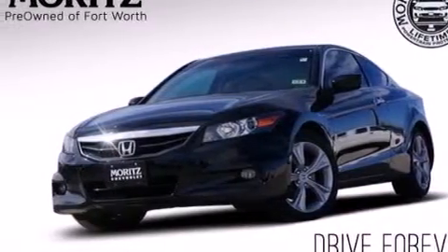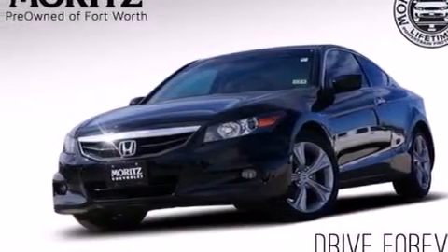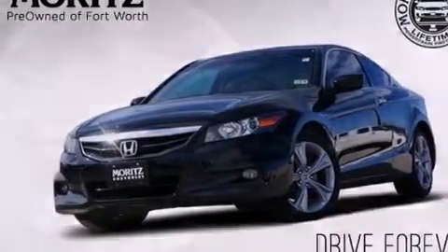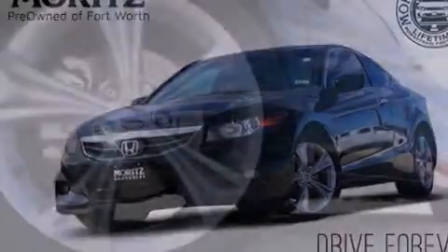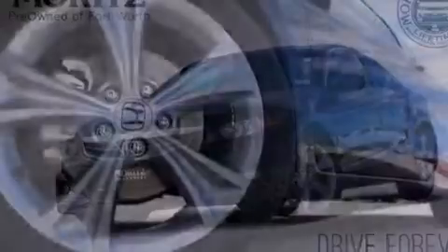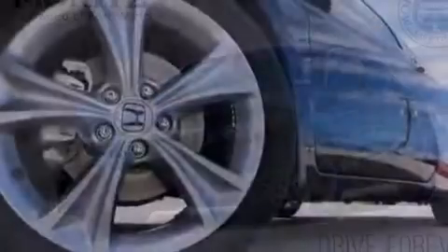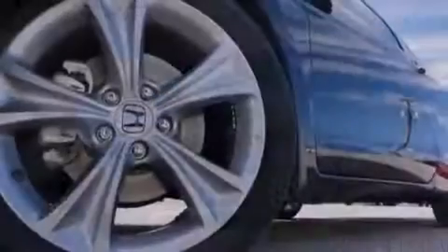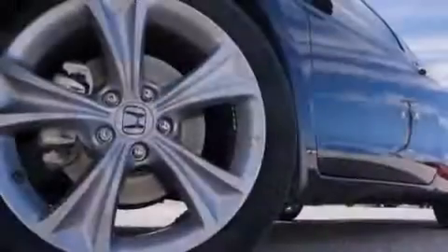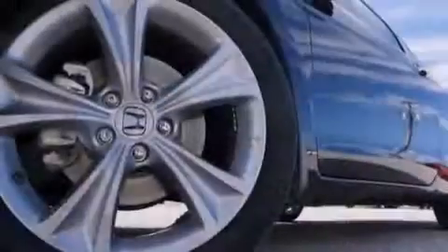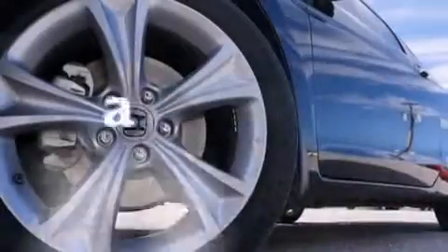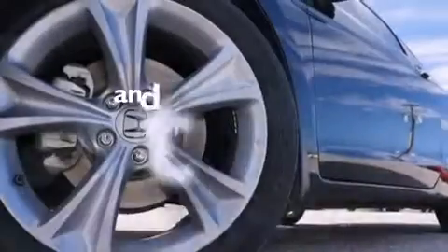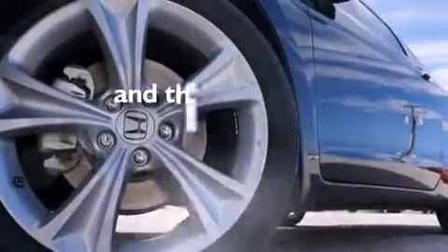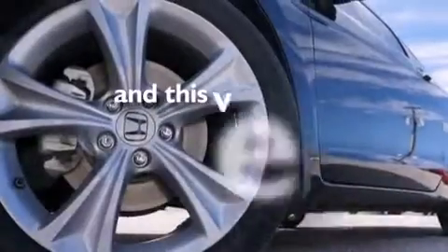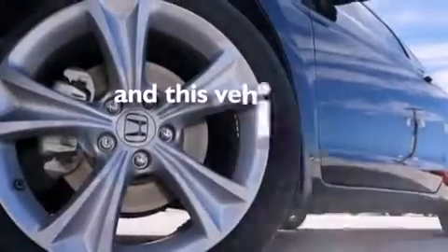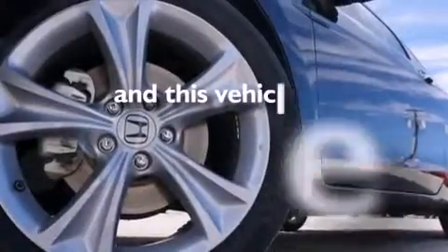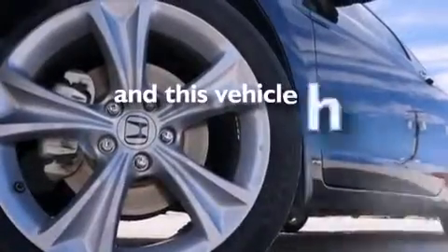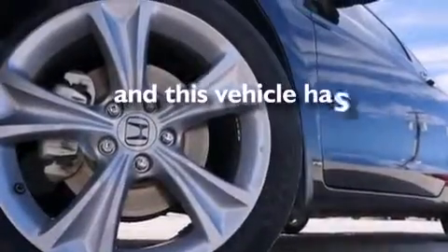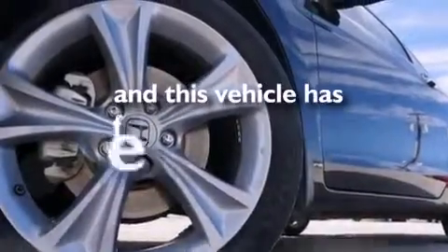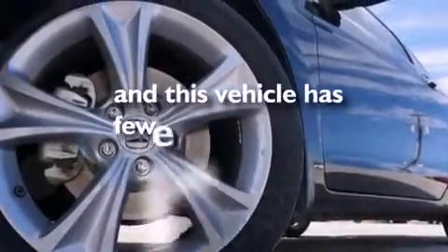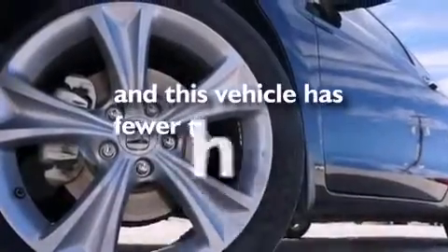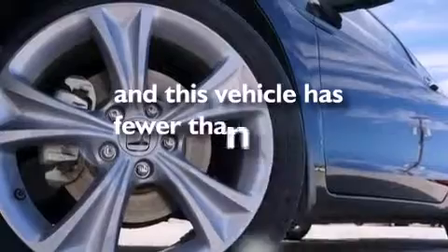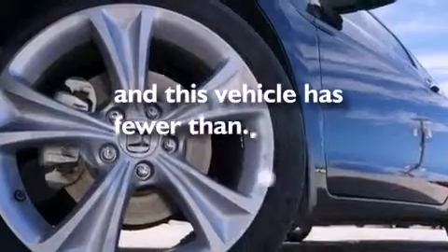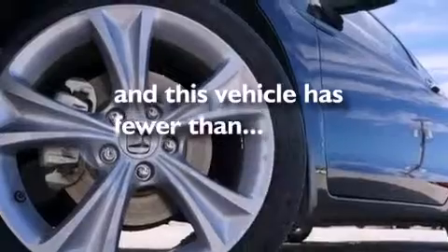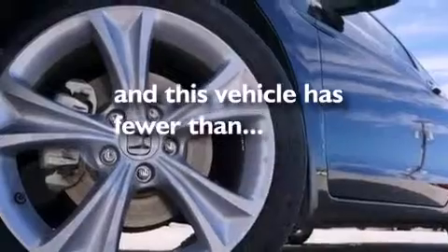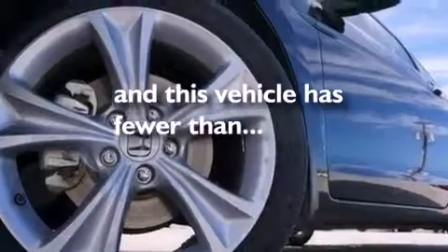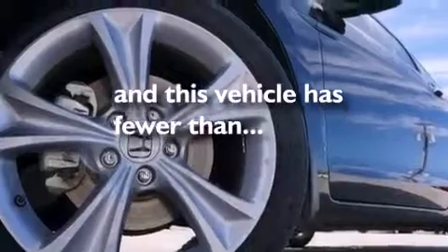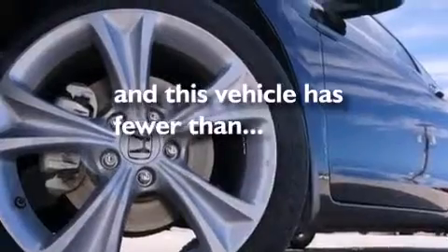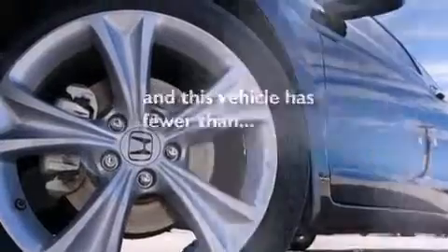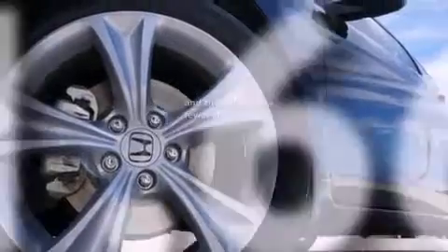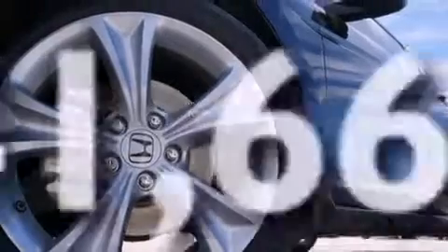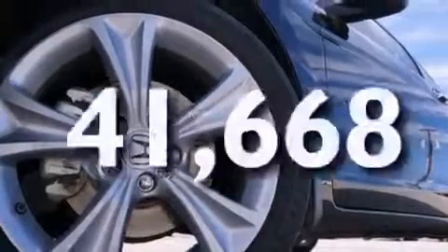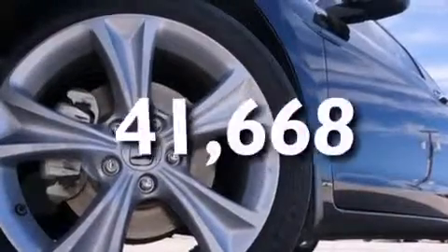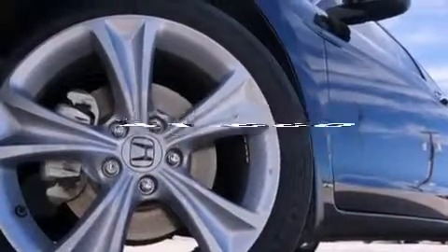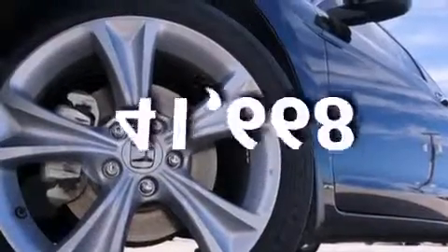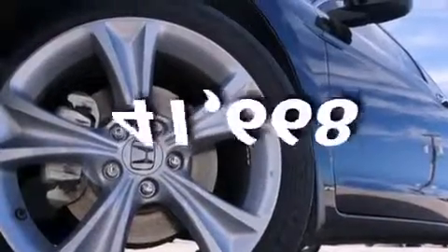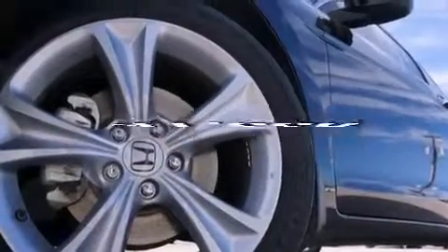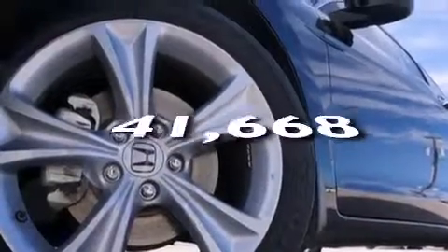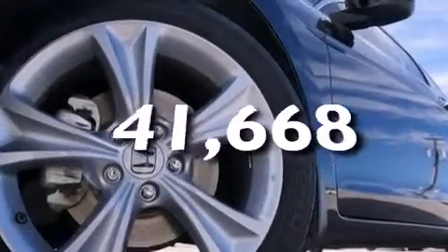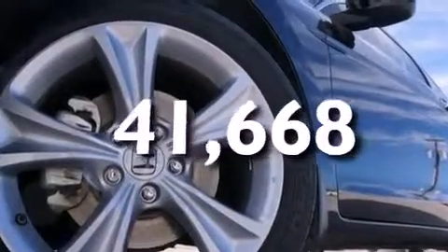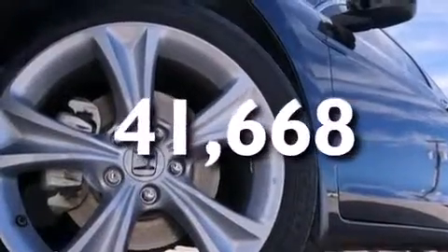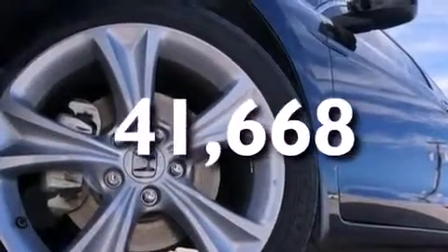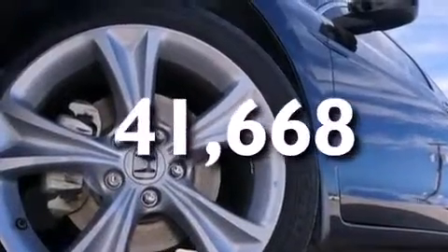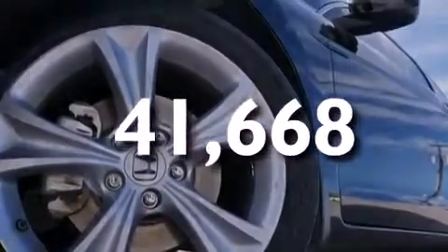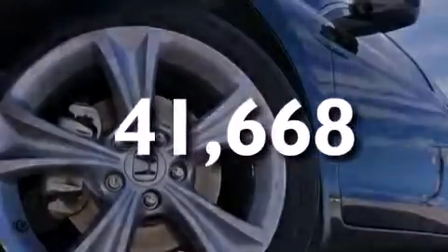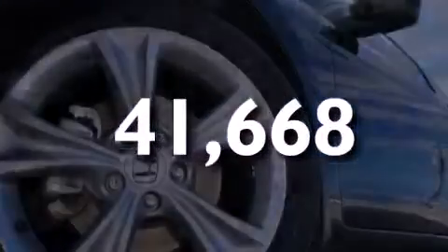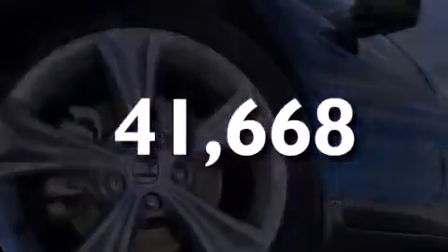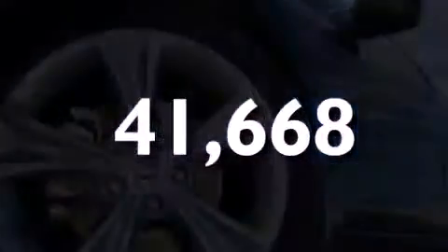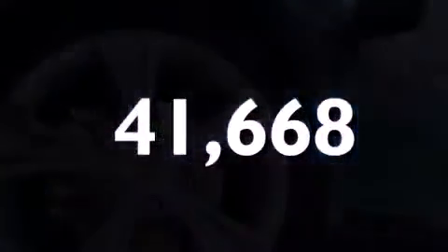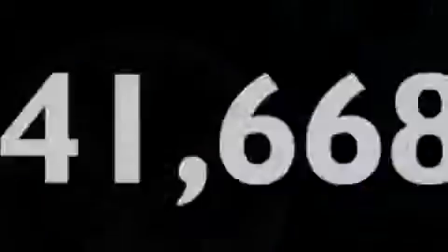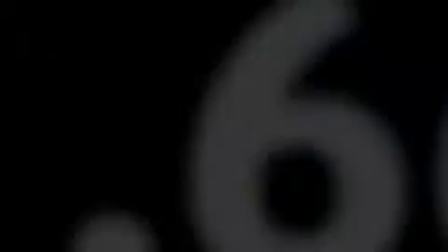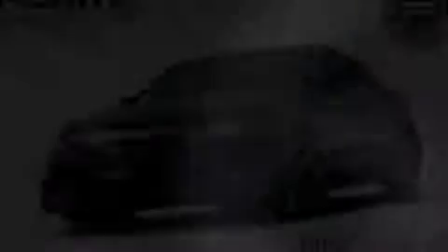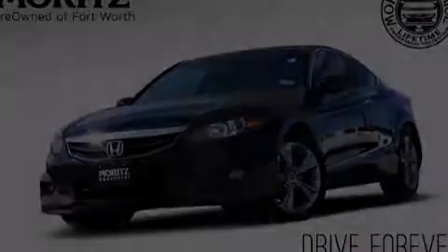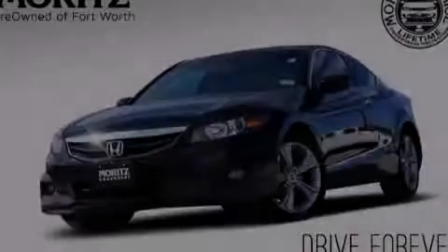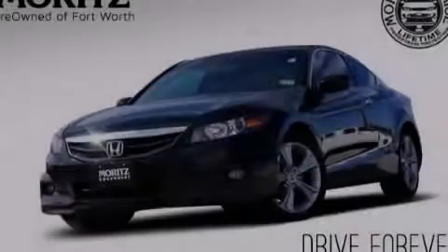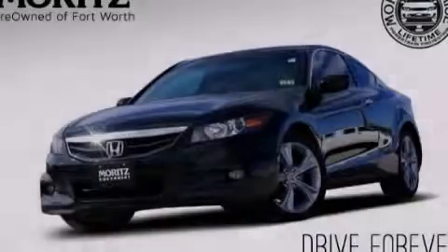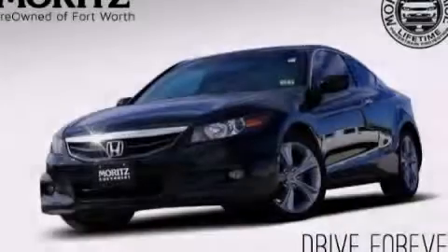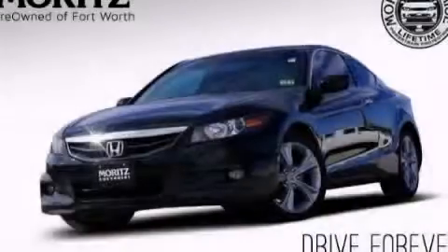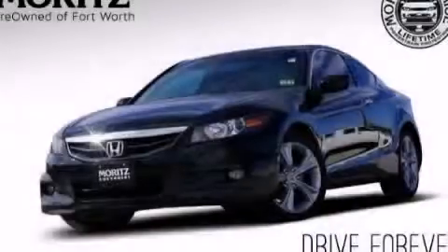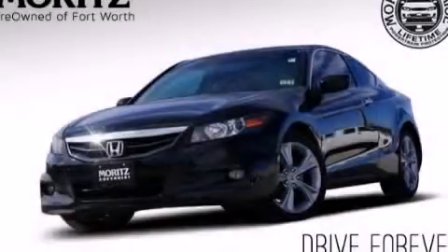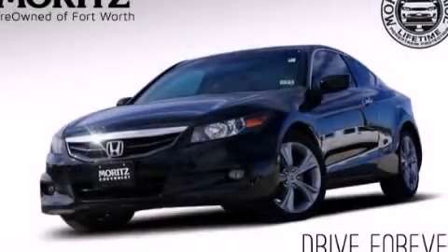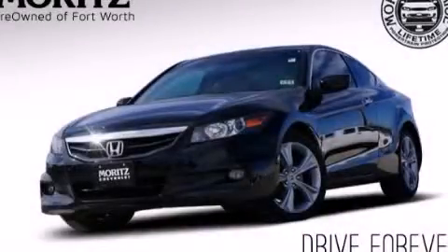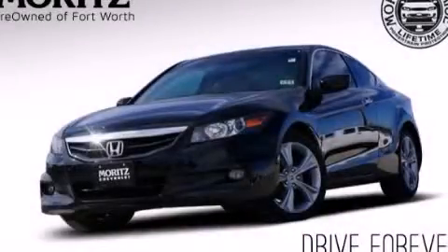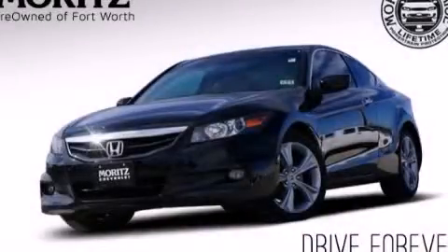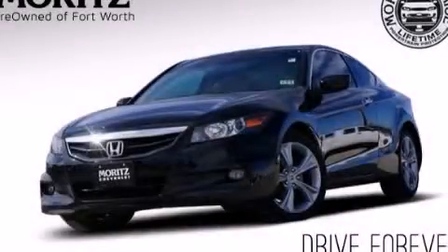This vehicle has fewer than 42,000 miles on the odometer. Please call today to reserve this vehicle for a test drive.